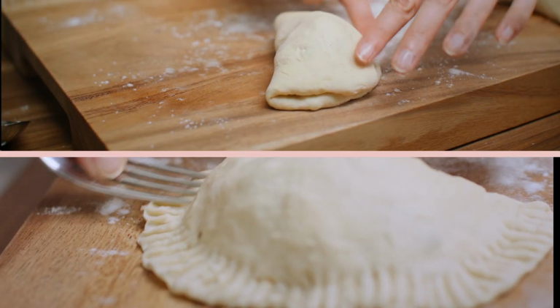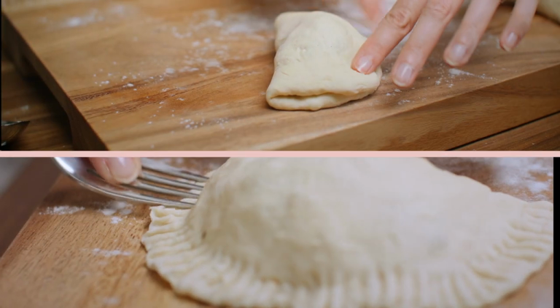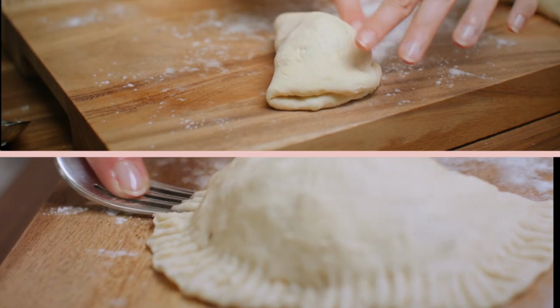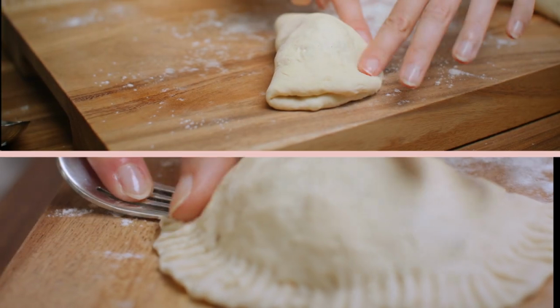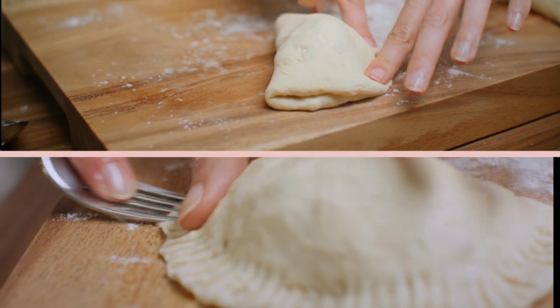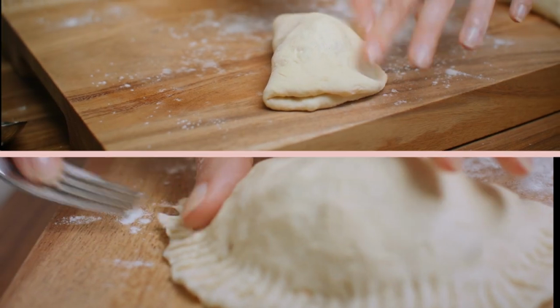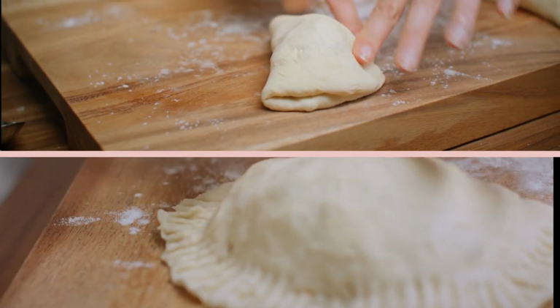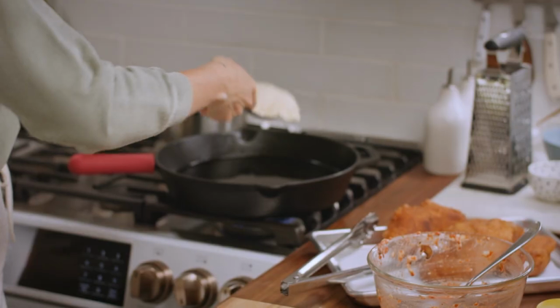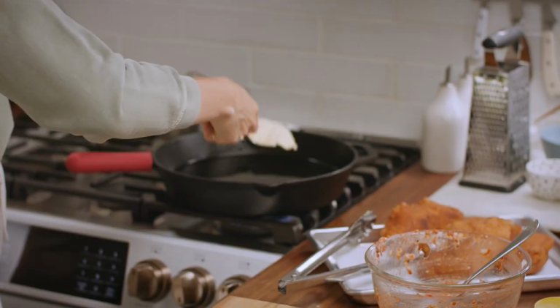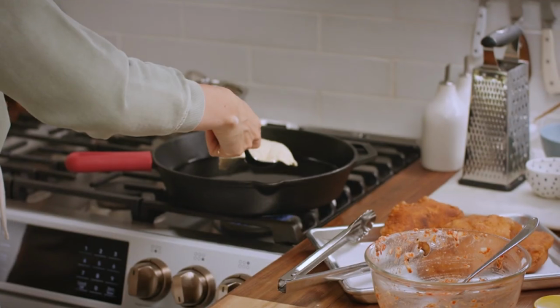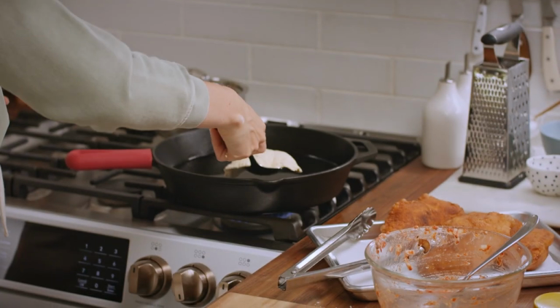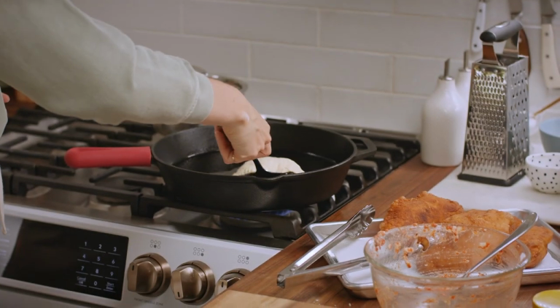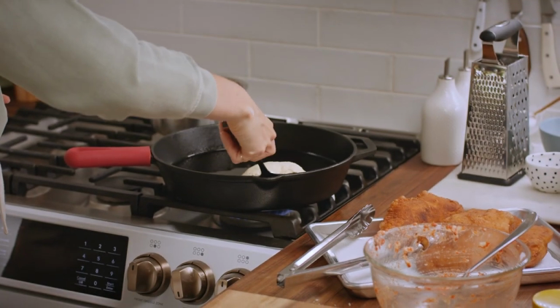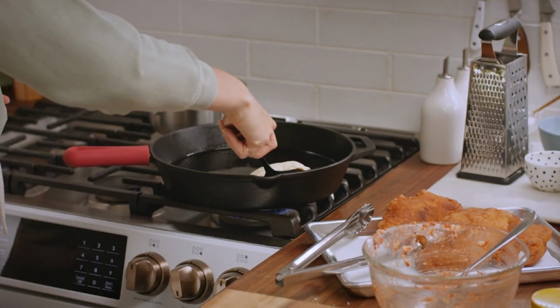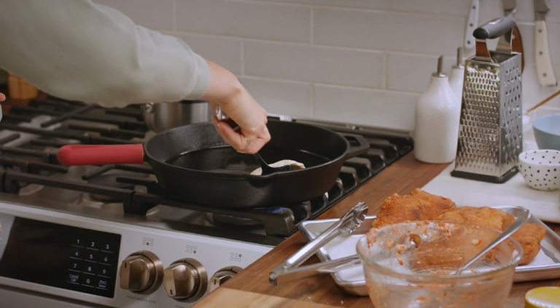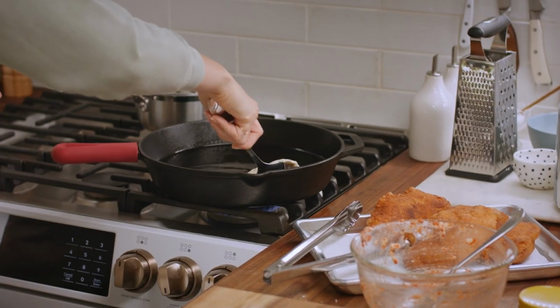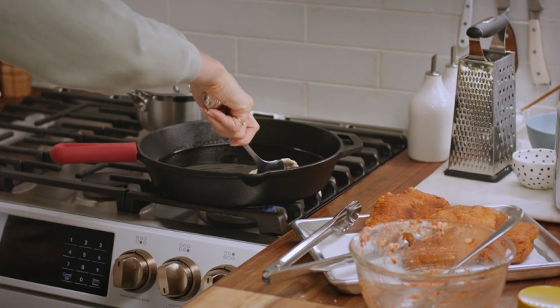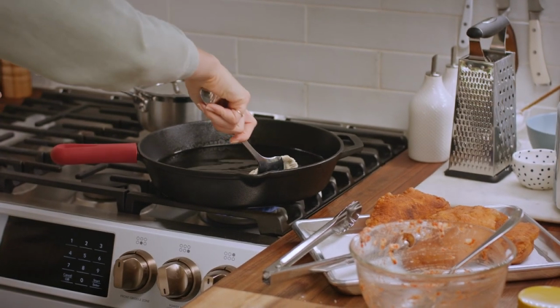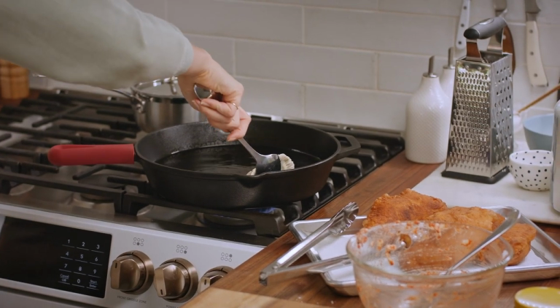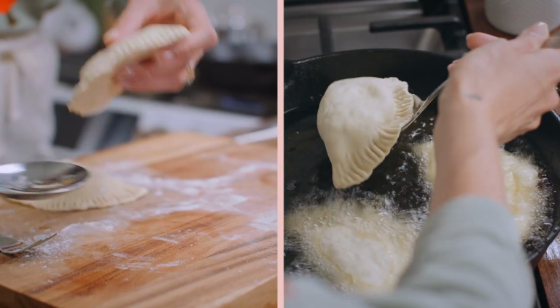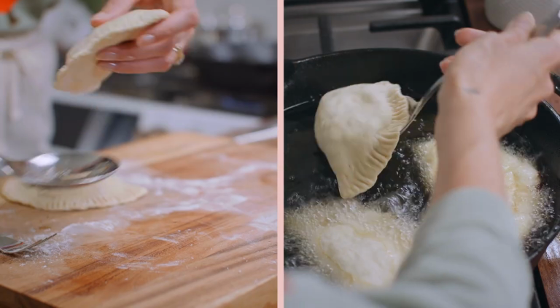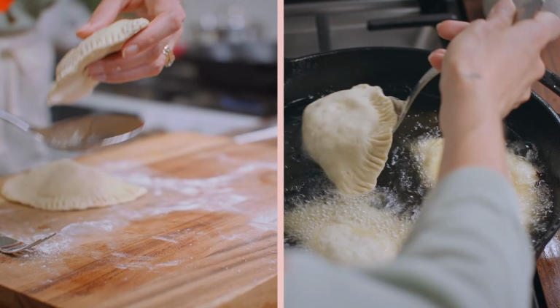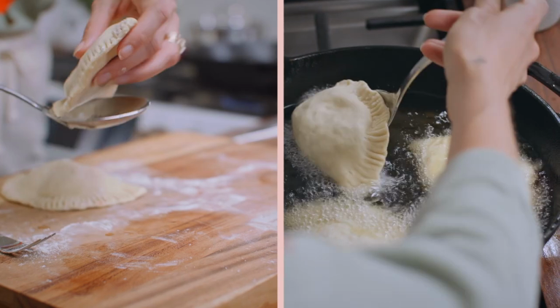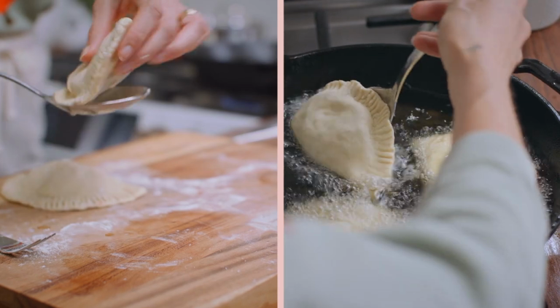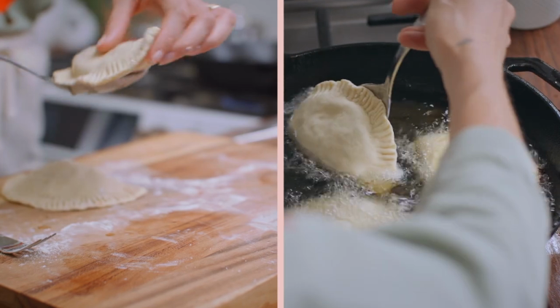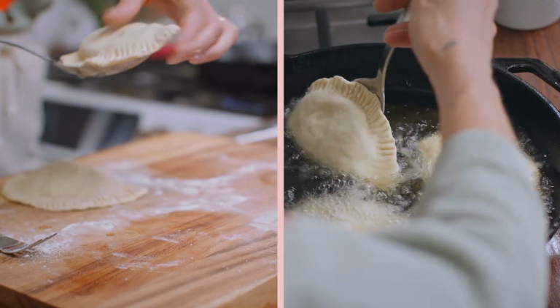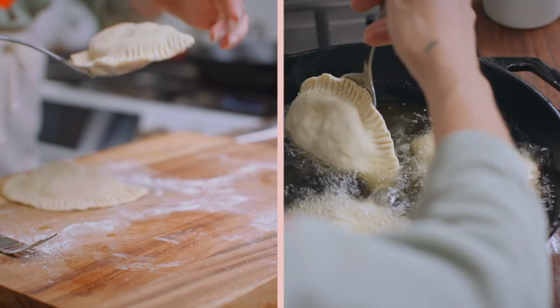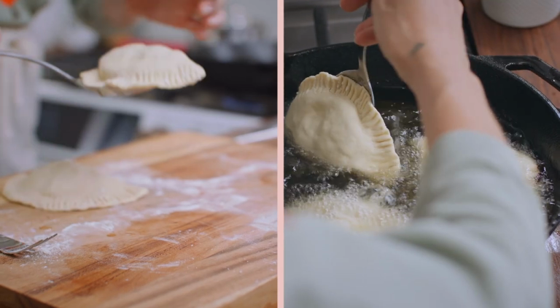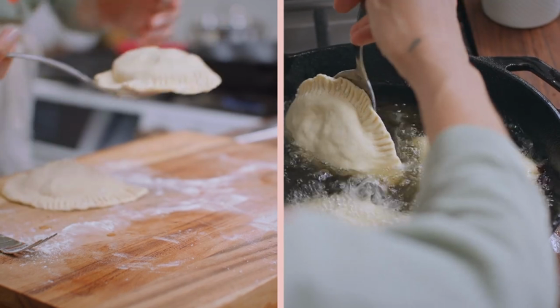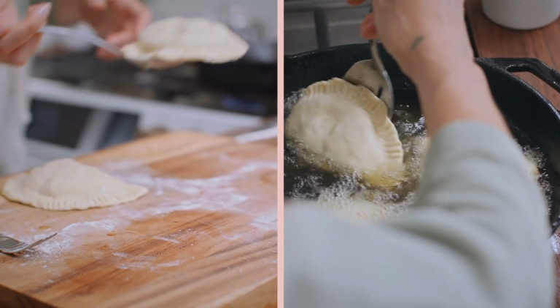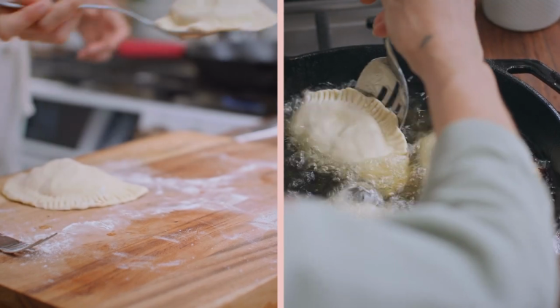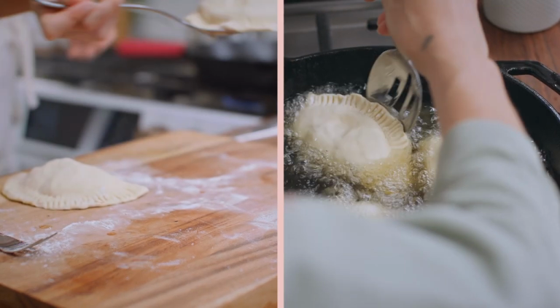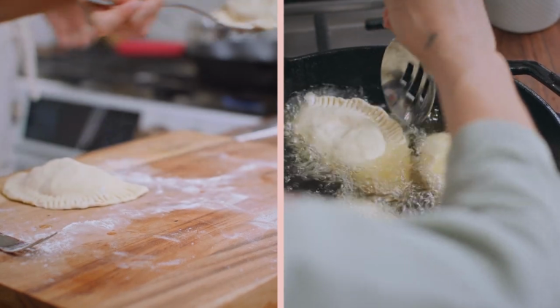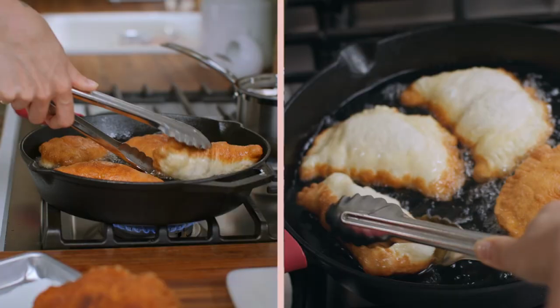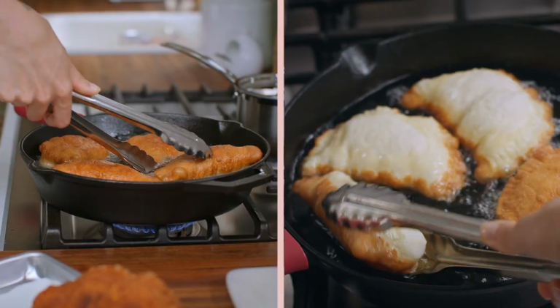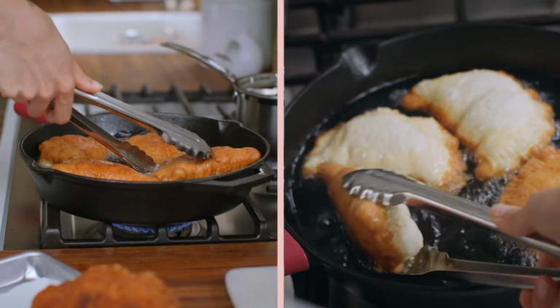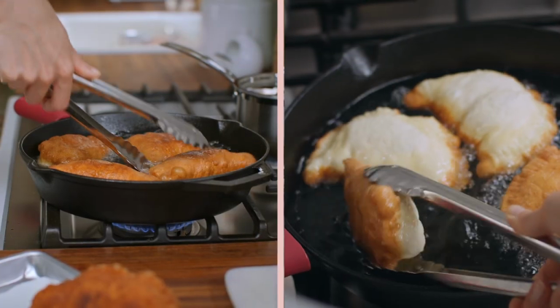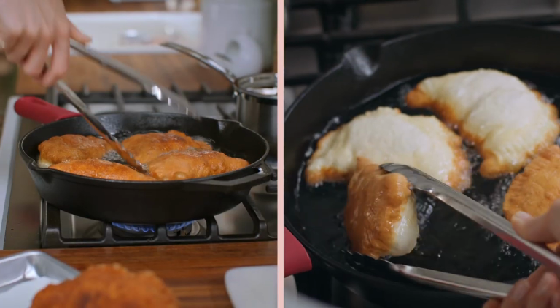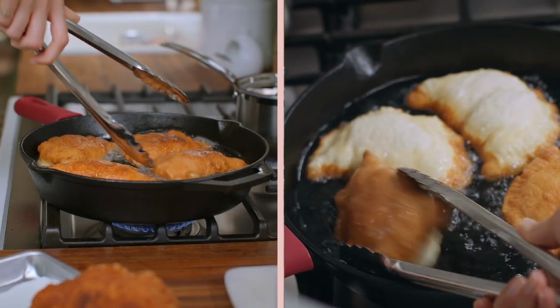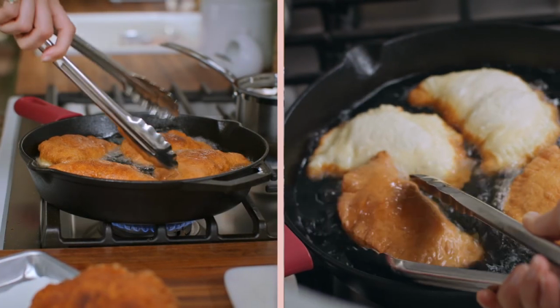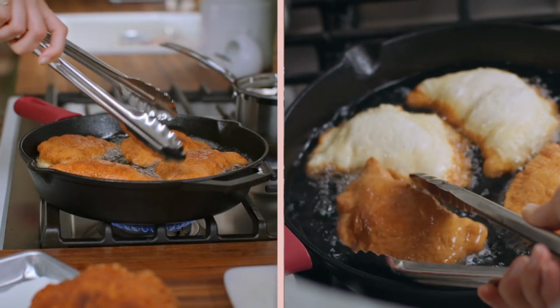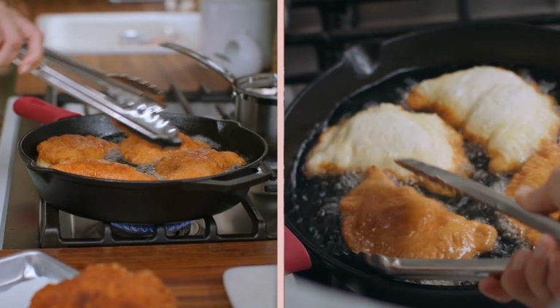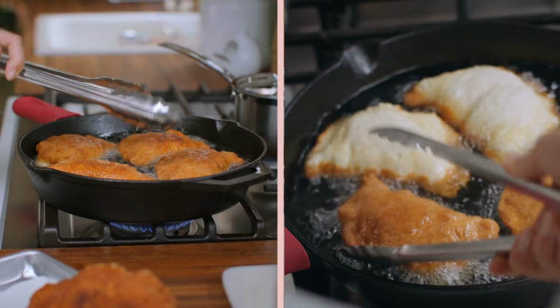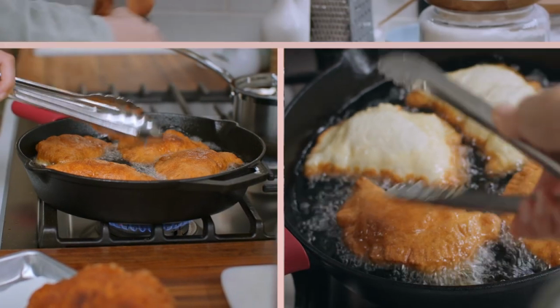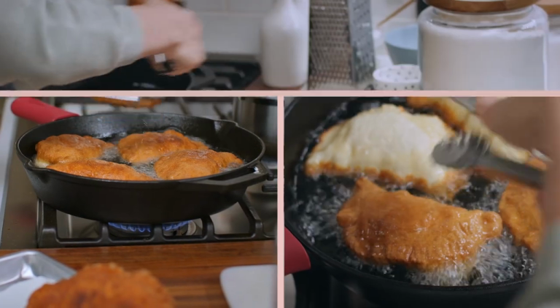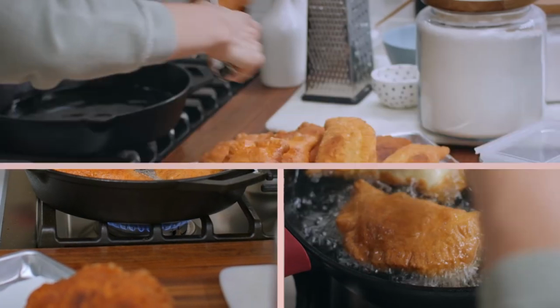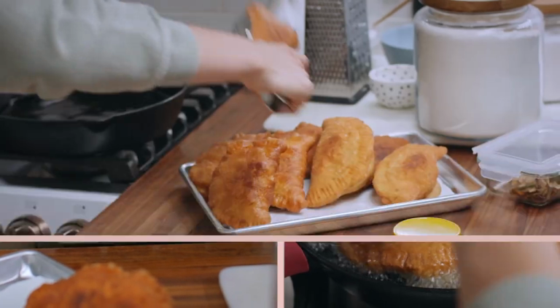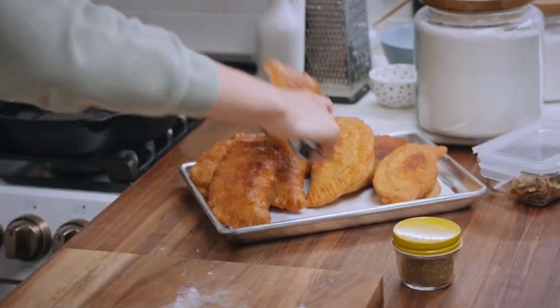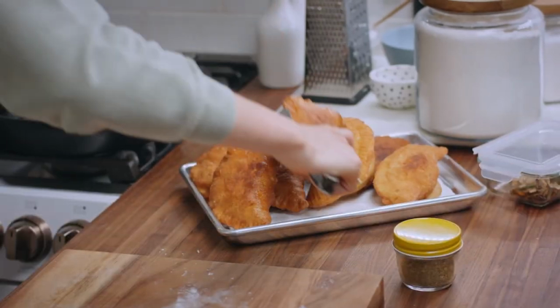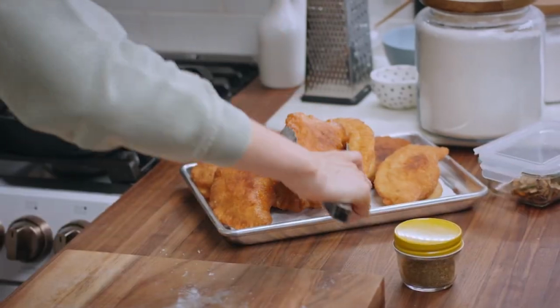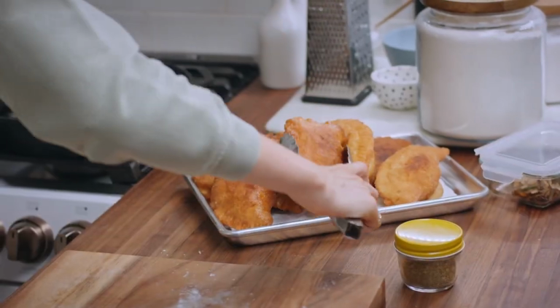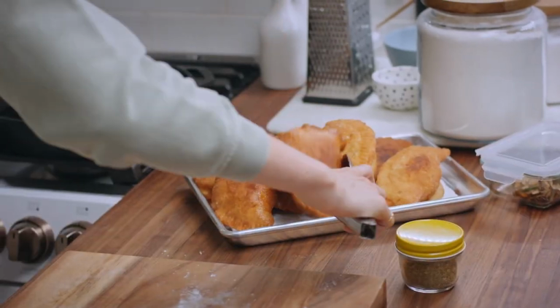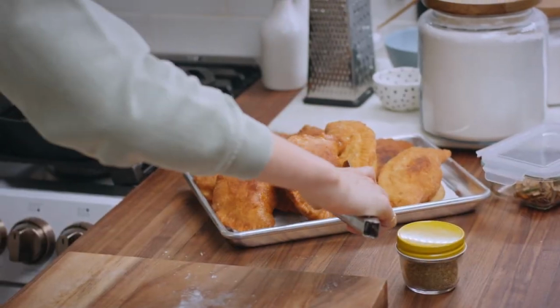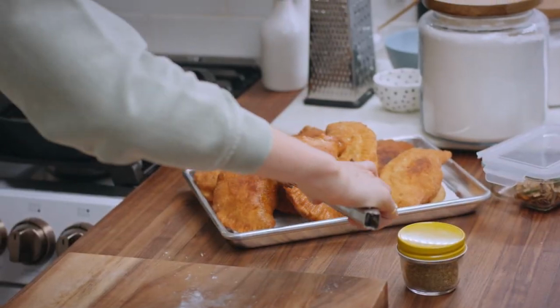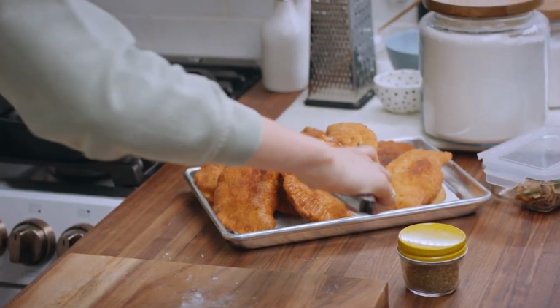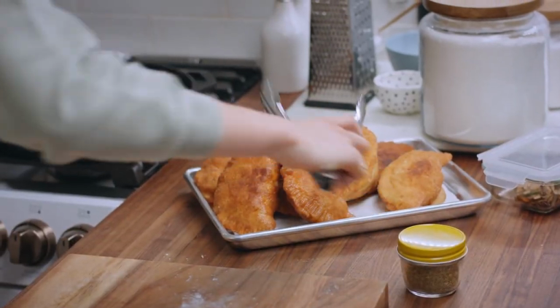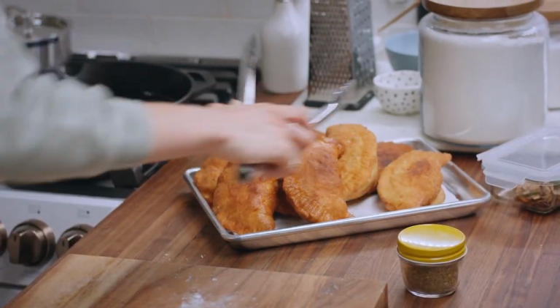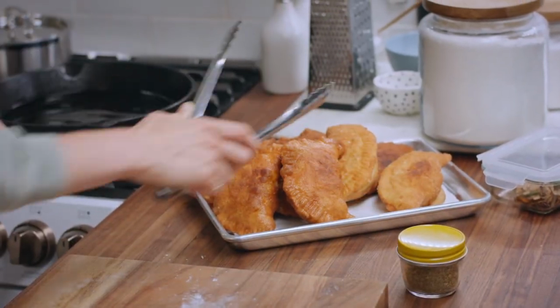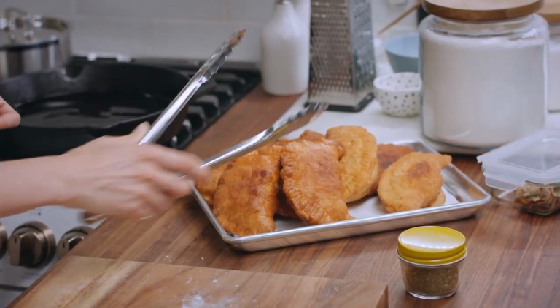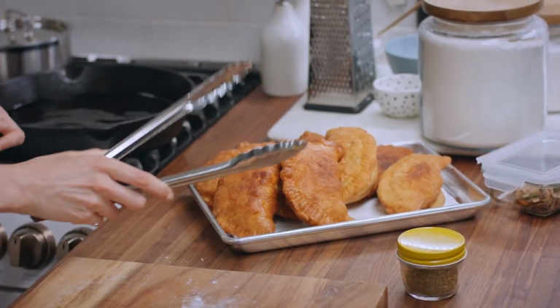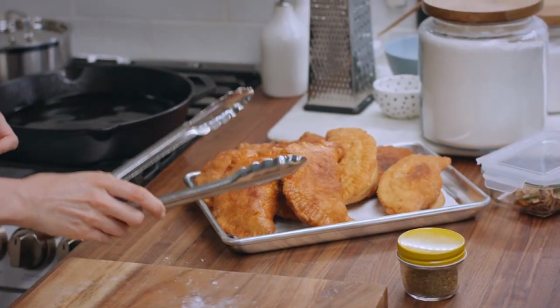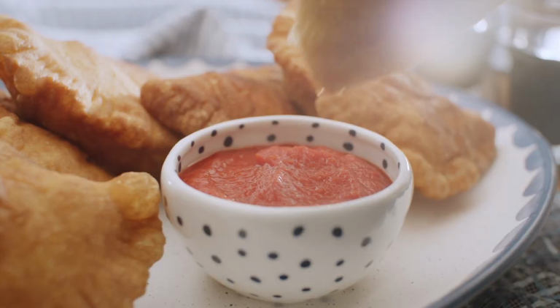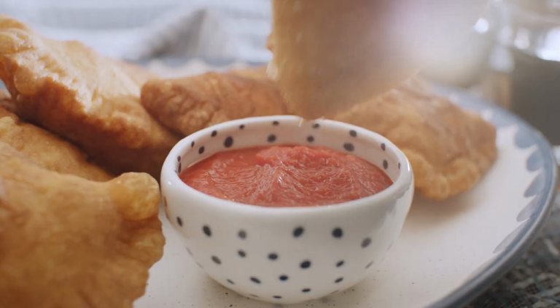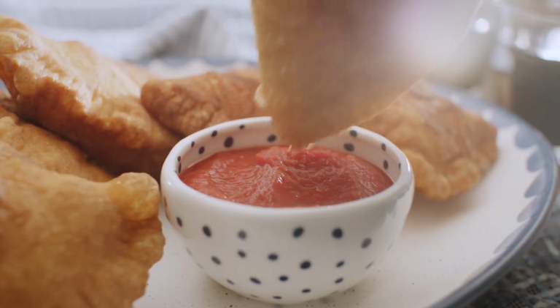Seal them up, pop them in the oil. These look golden brown.